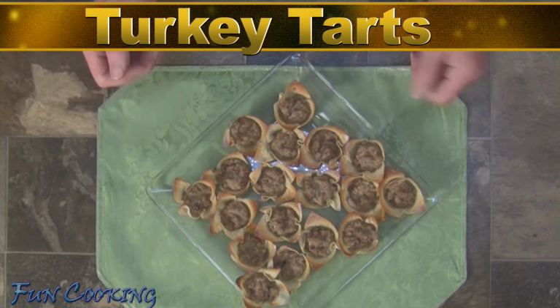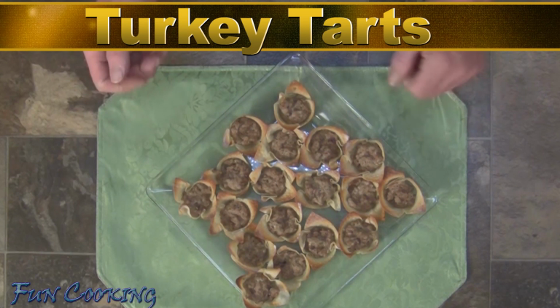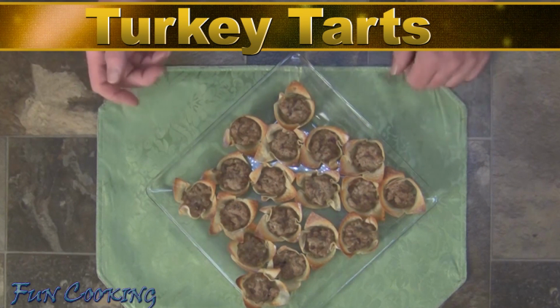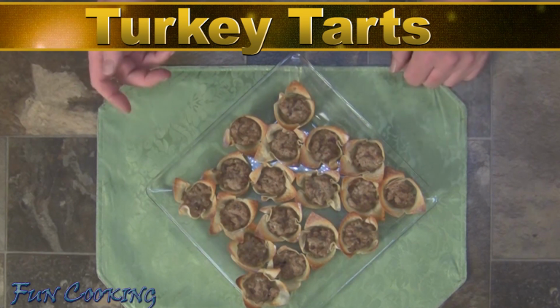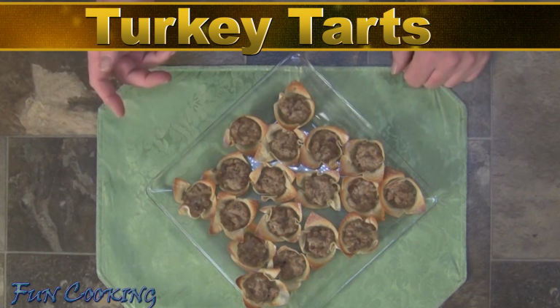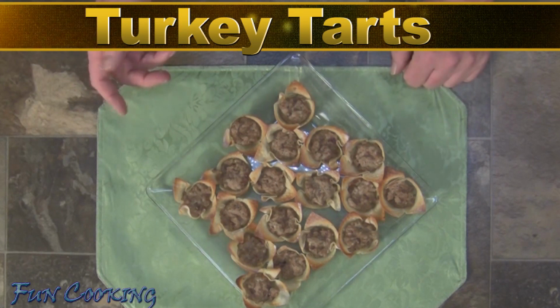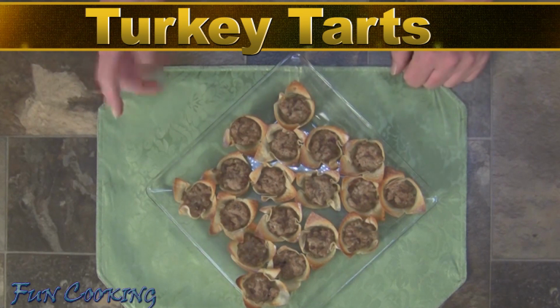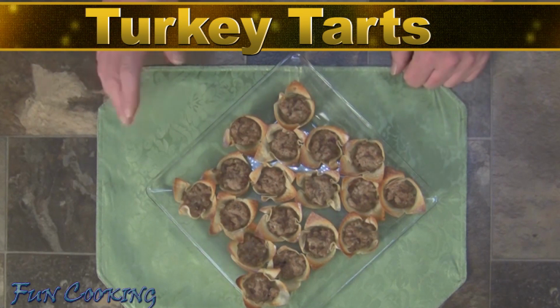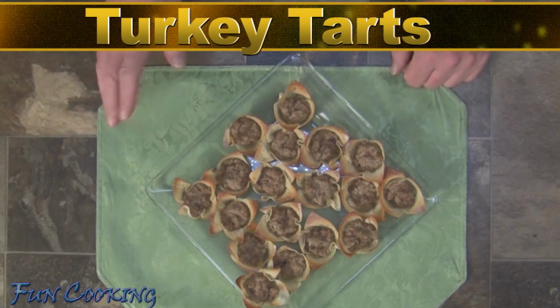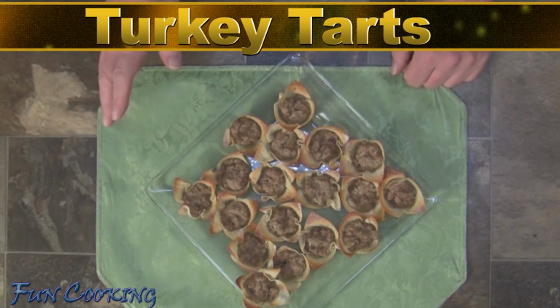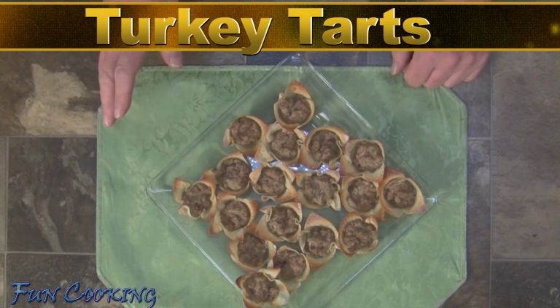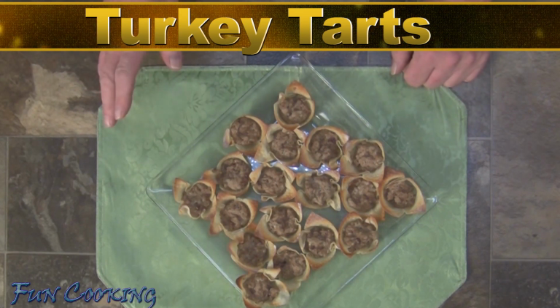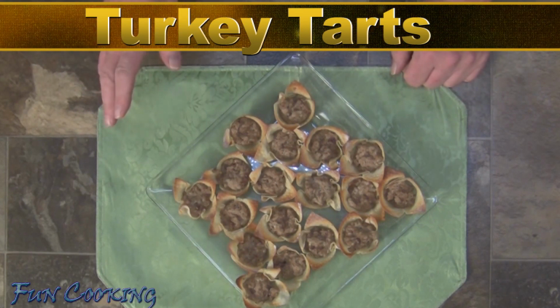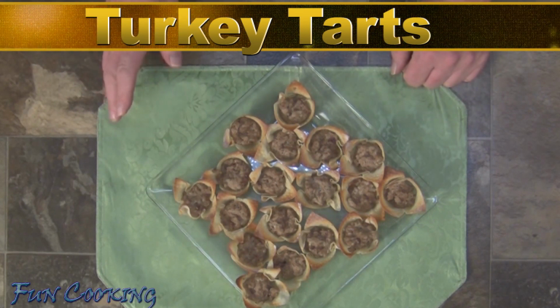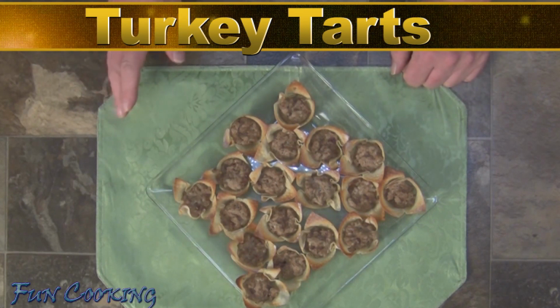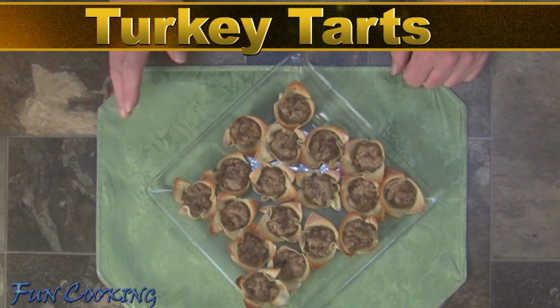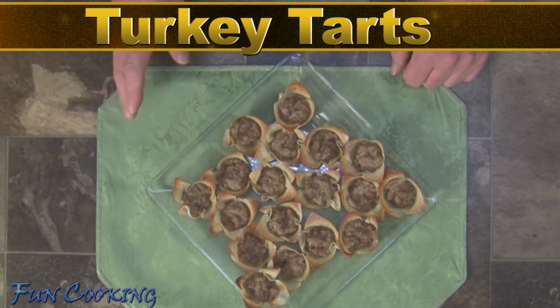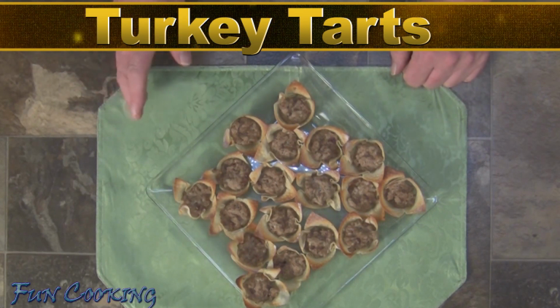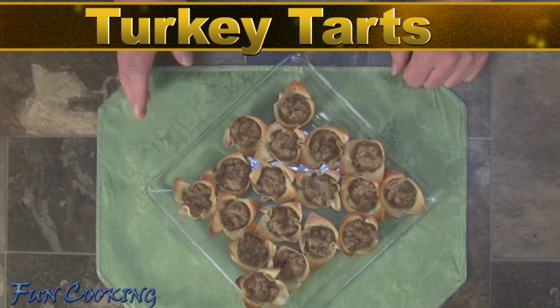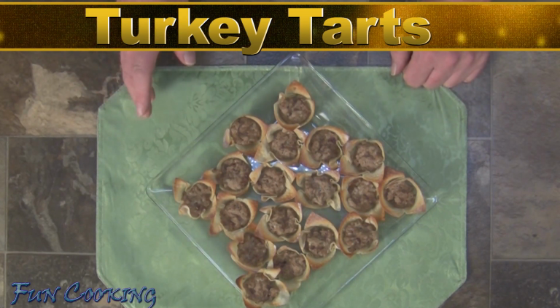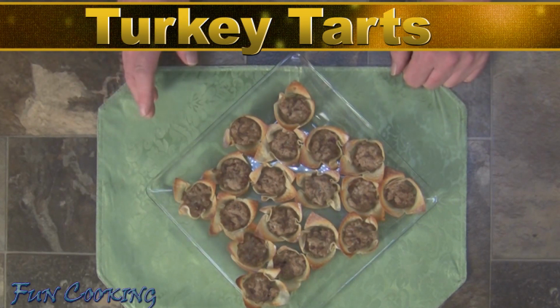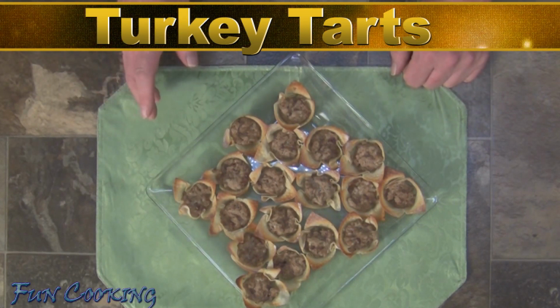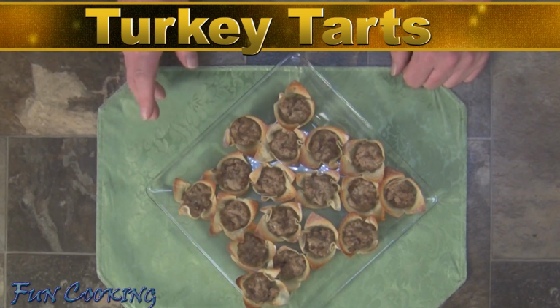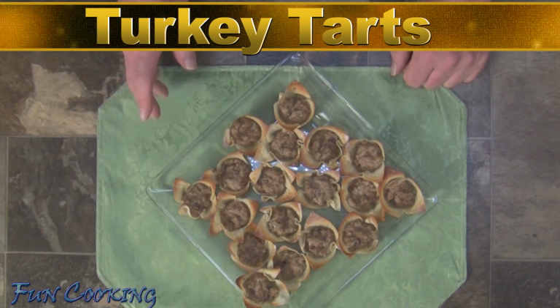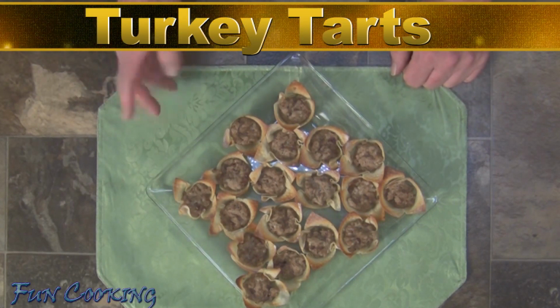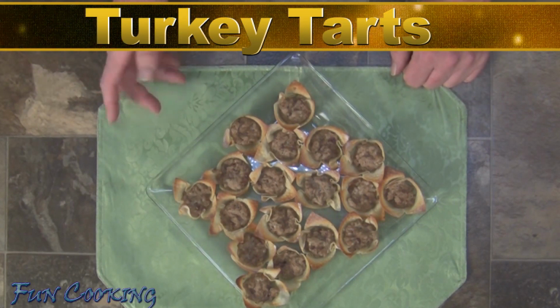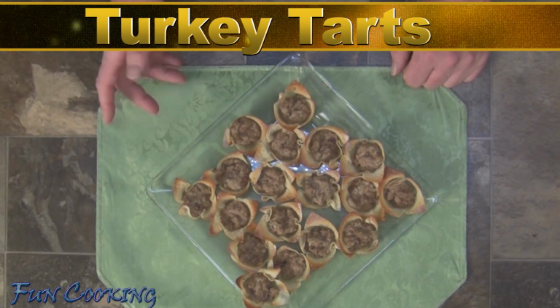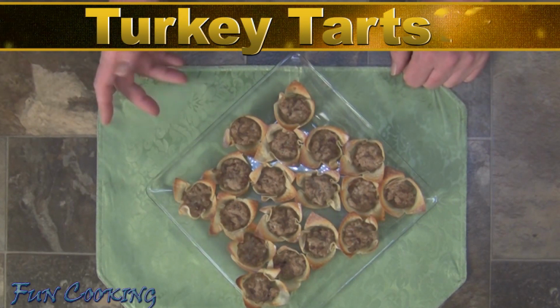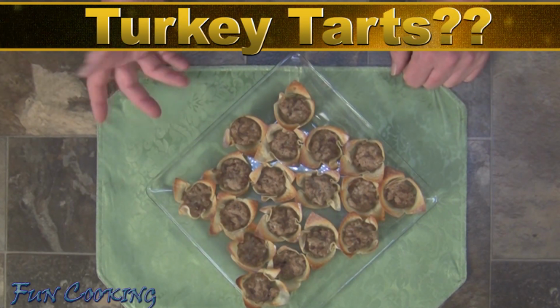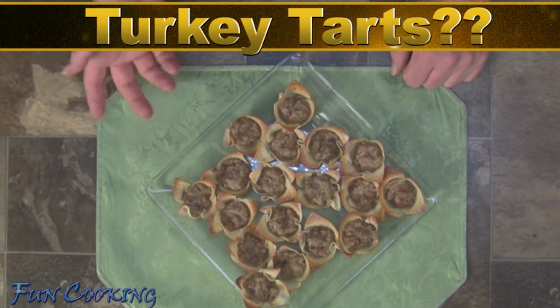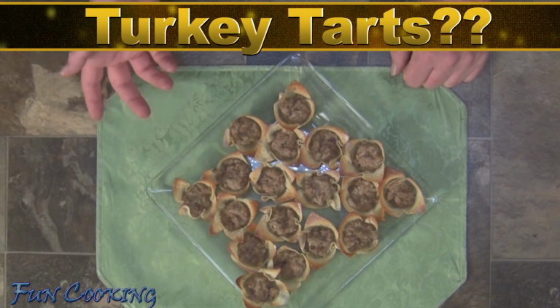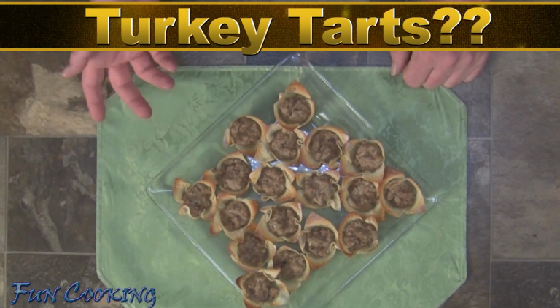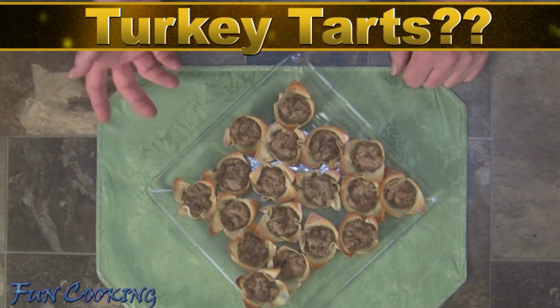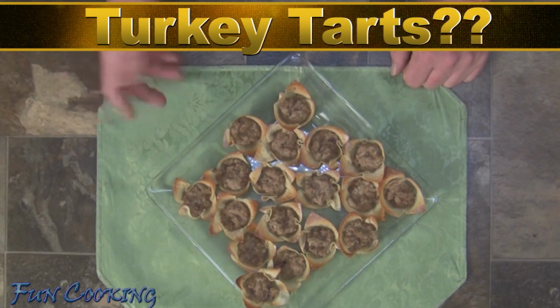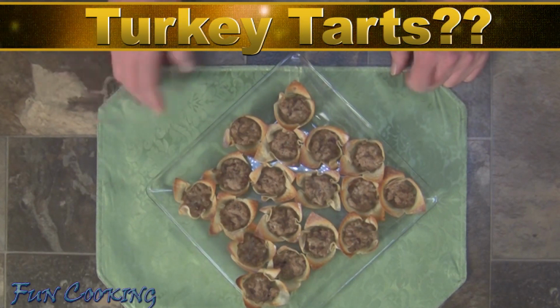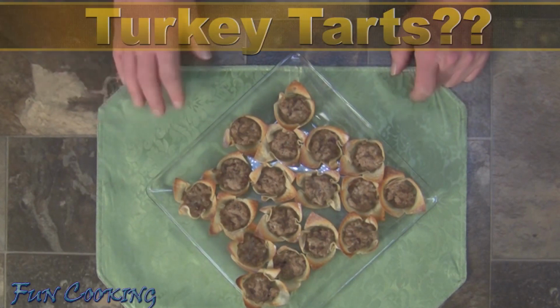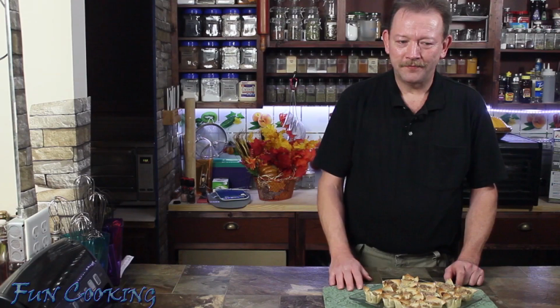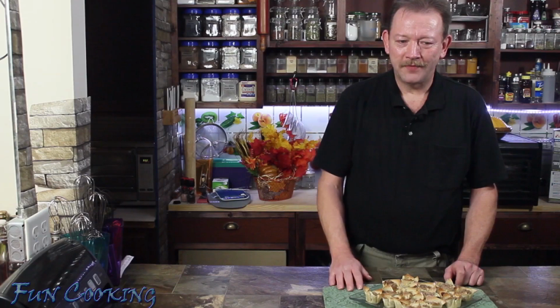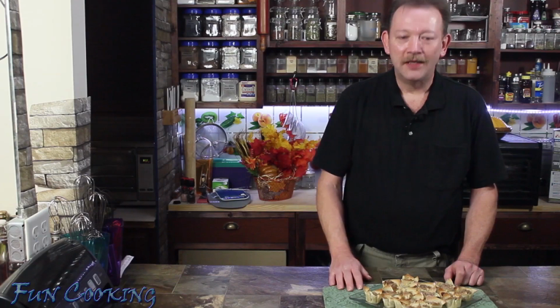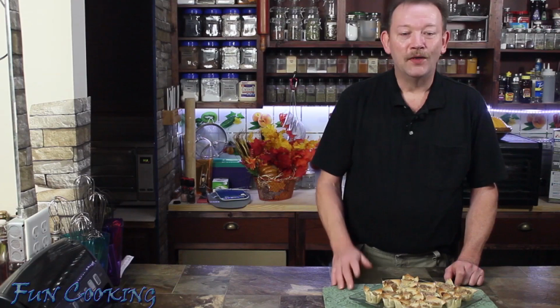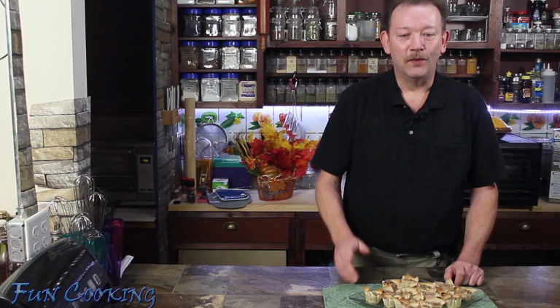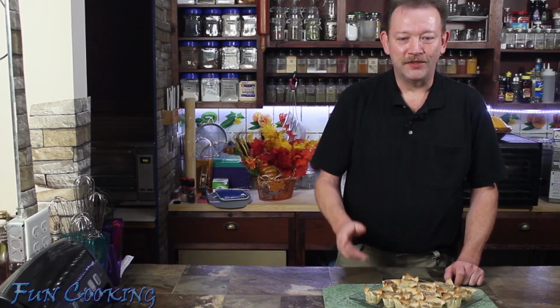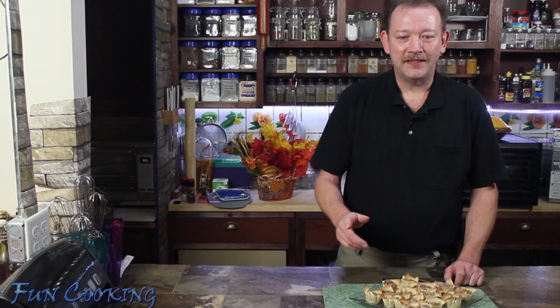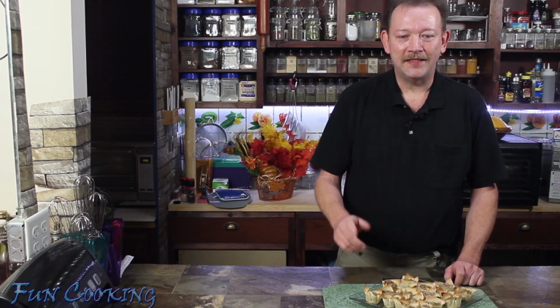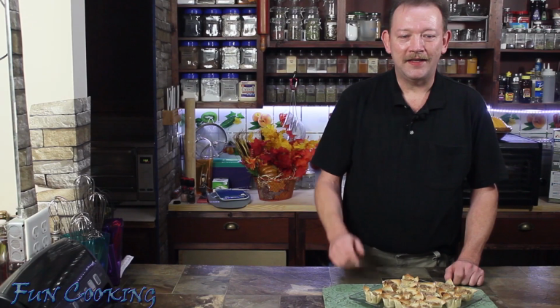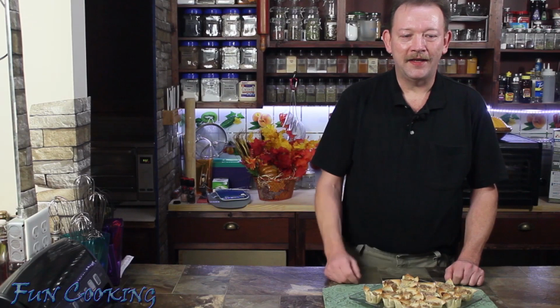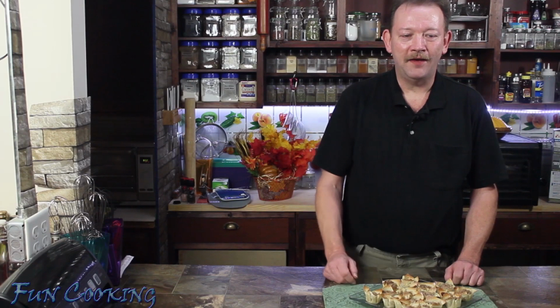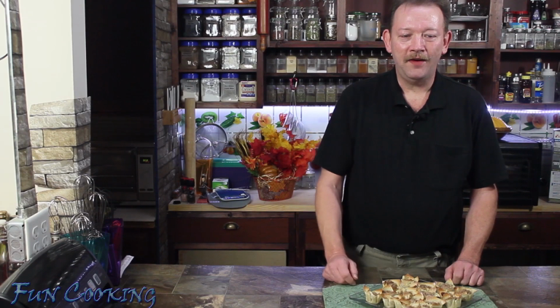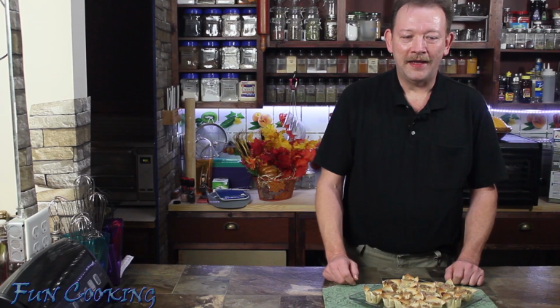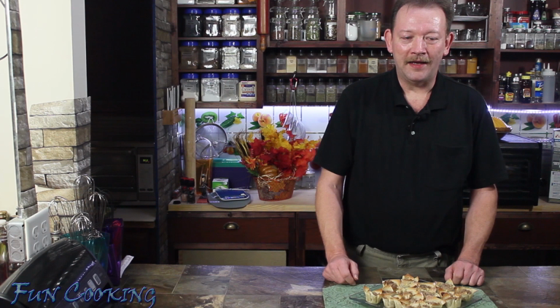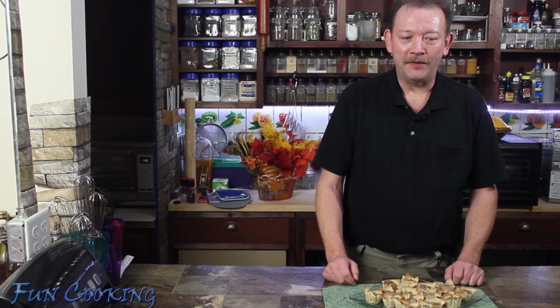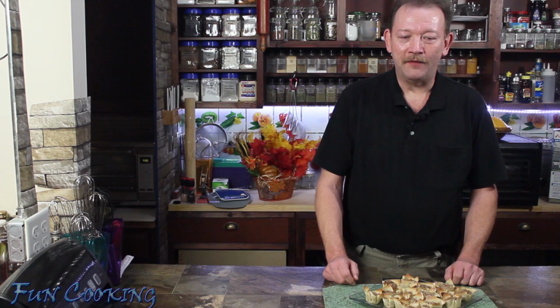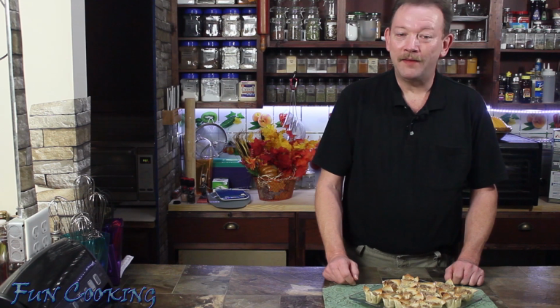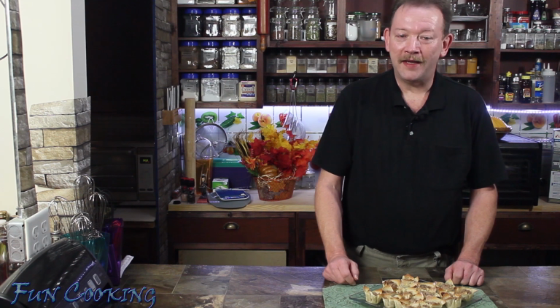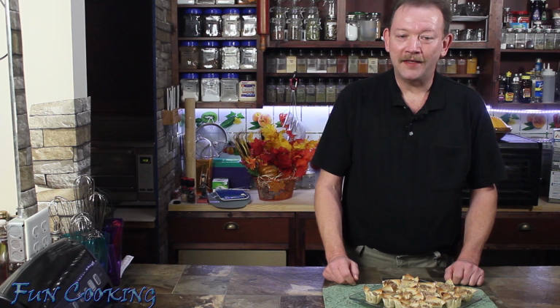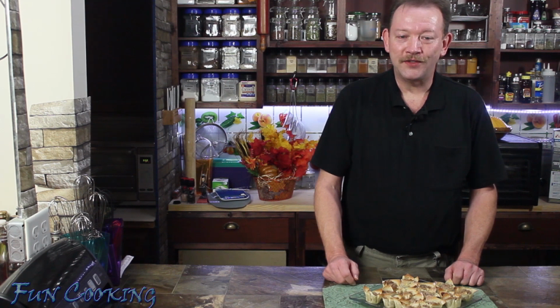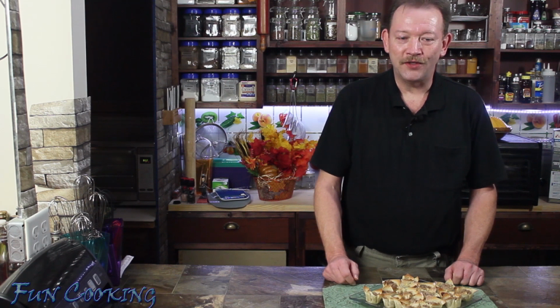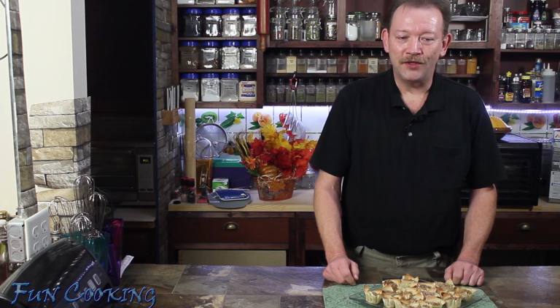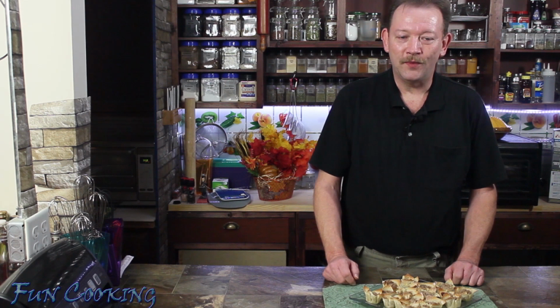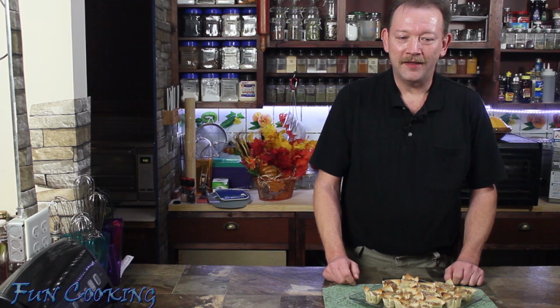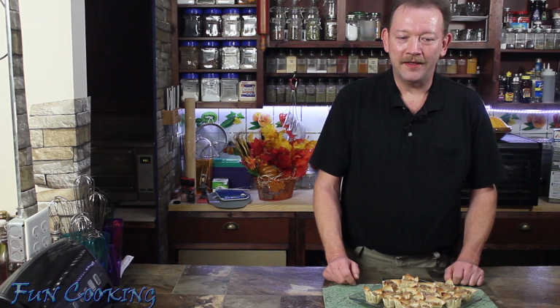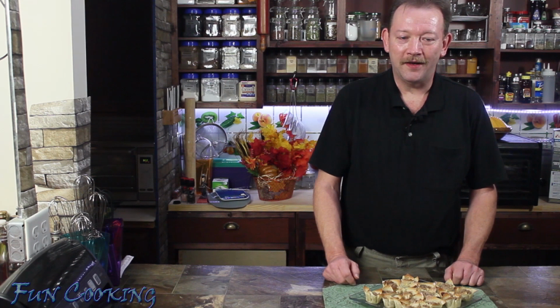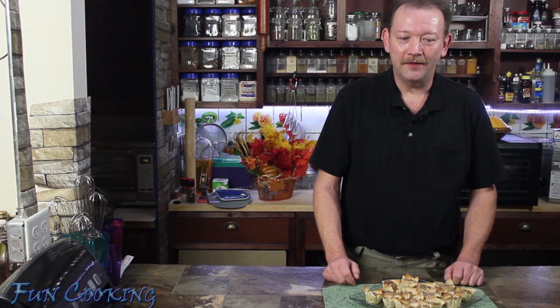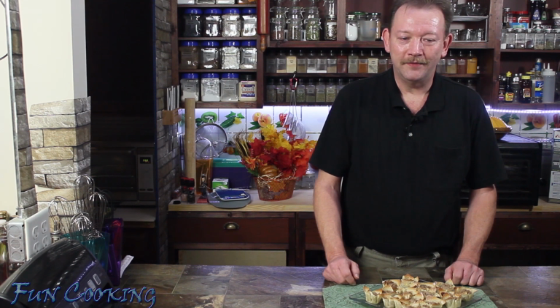I know a lot of you are asking, what are turkey tarts? Well just stay there and I will be right back to show you what they are.